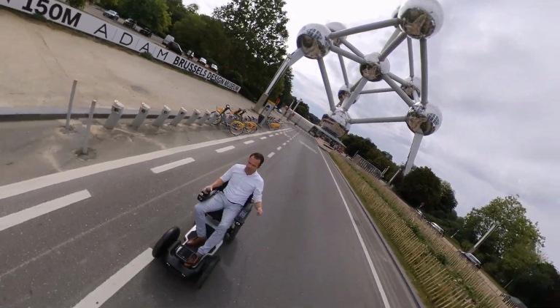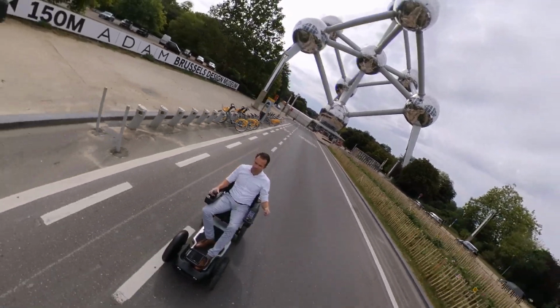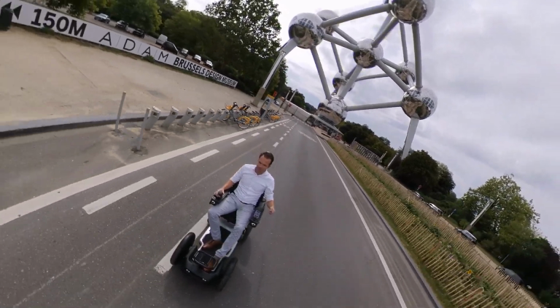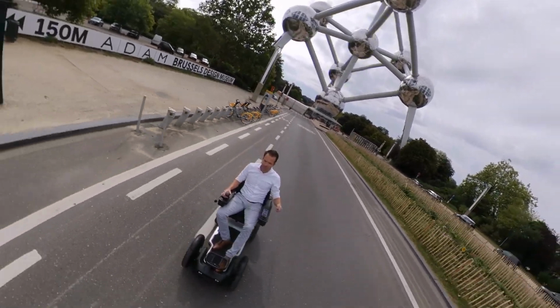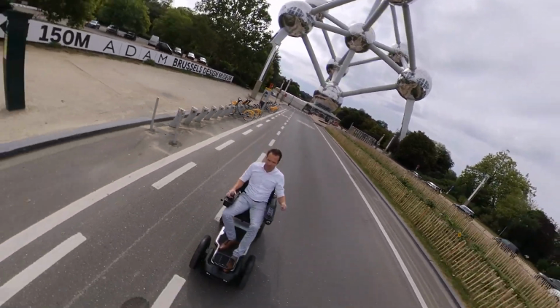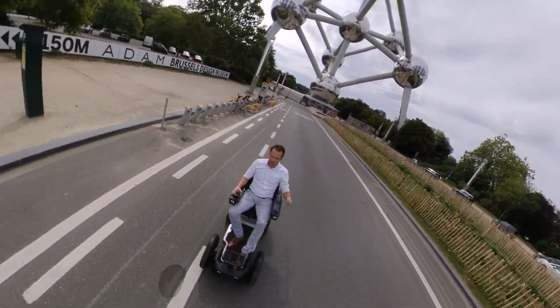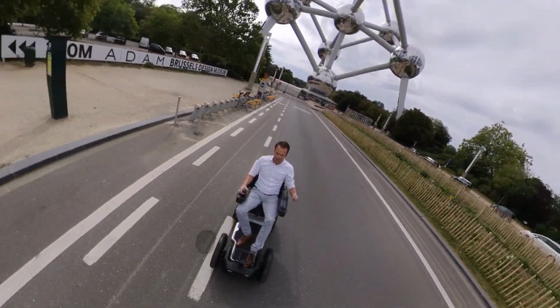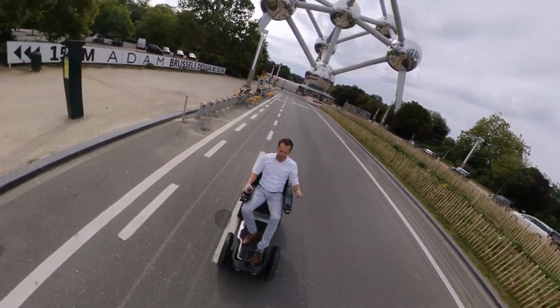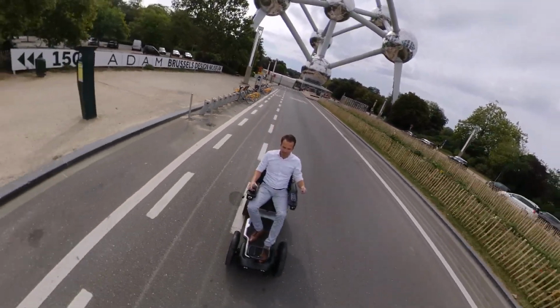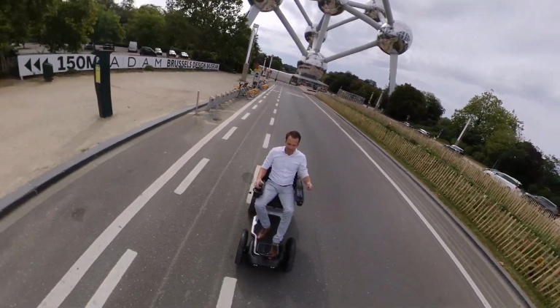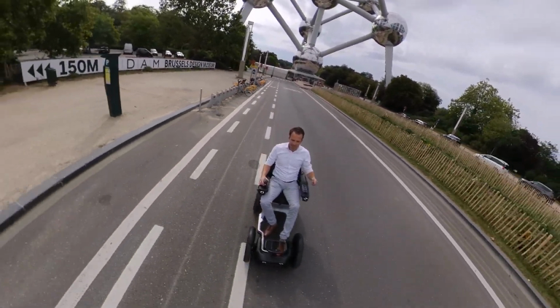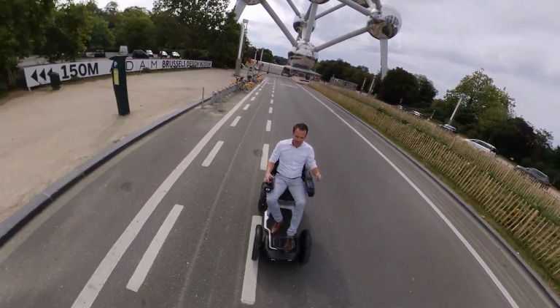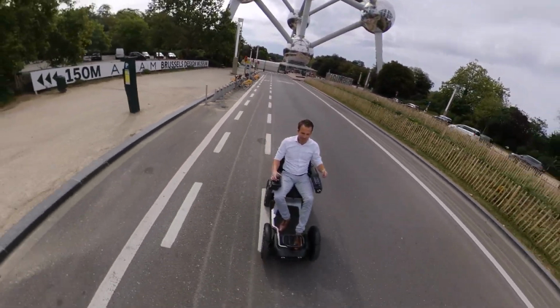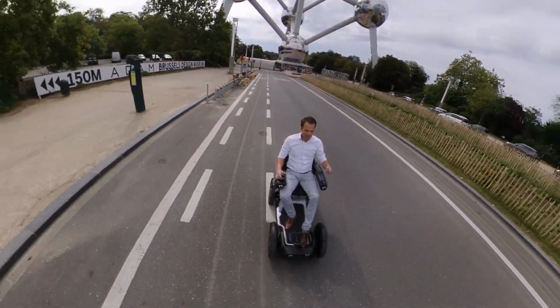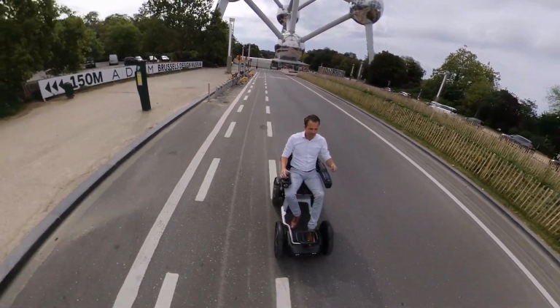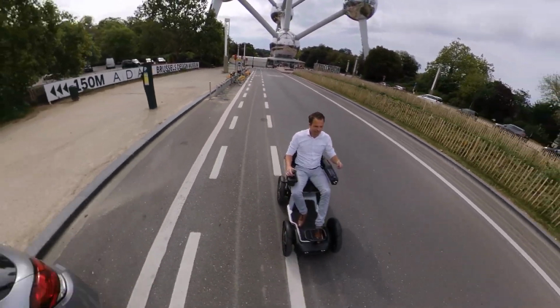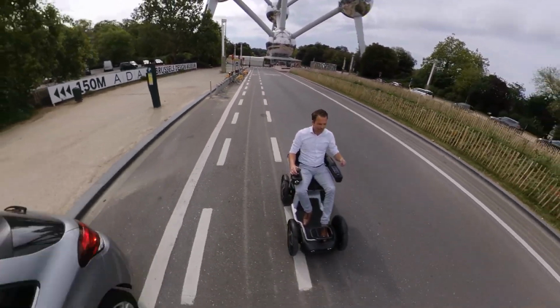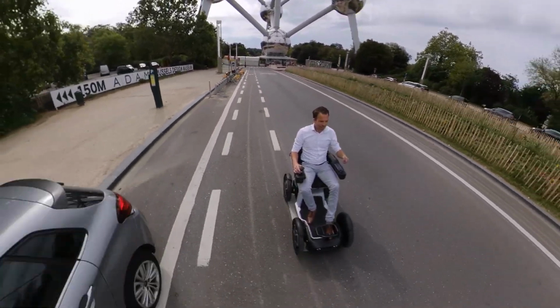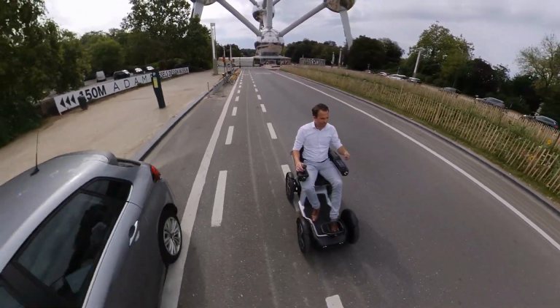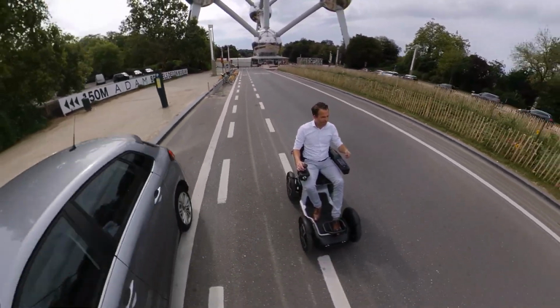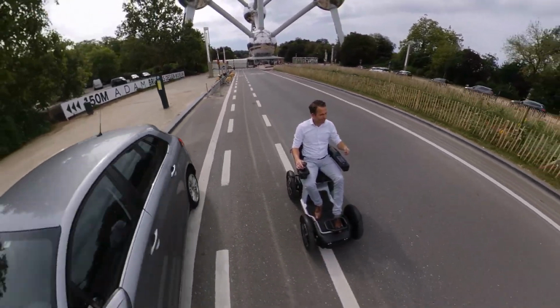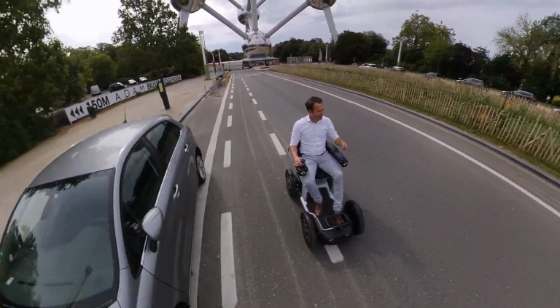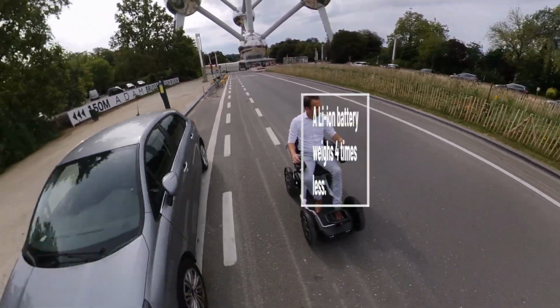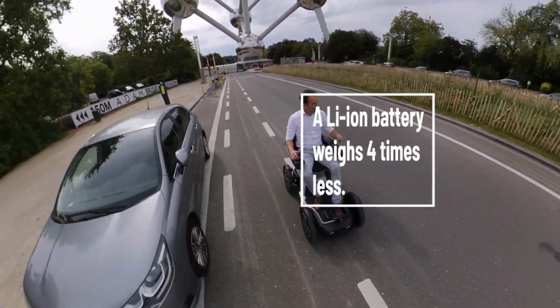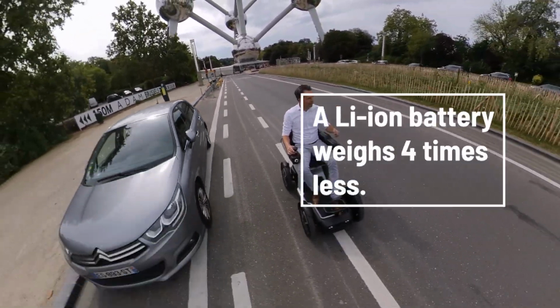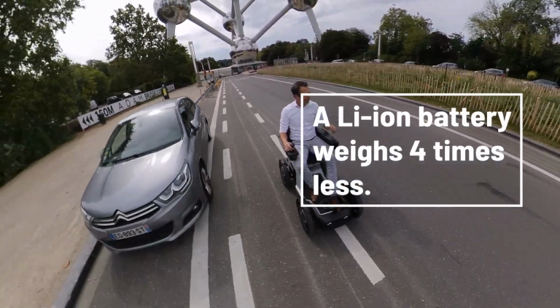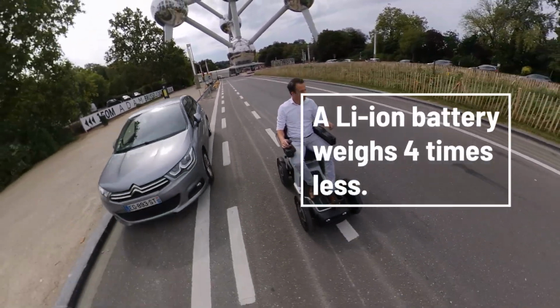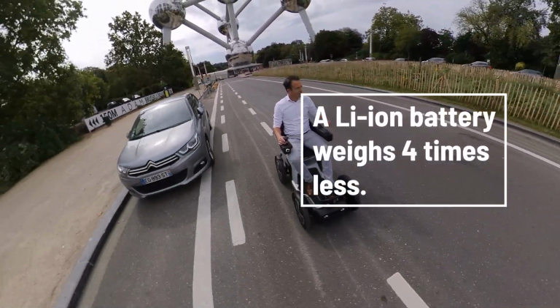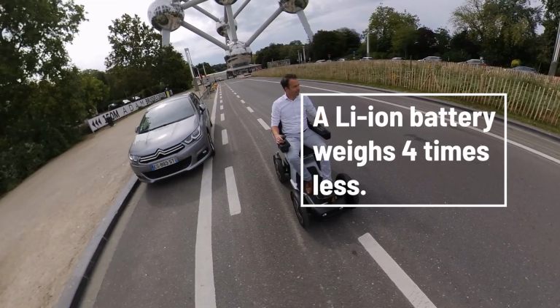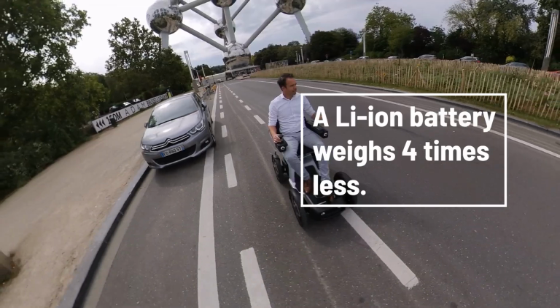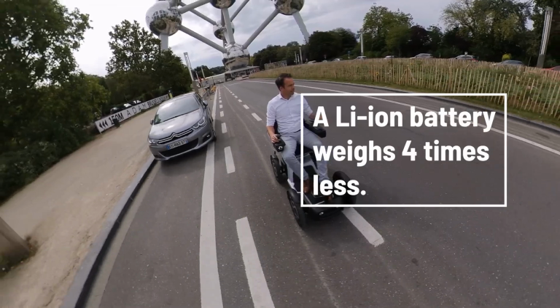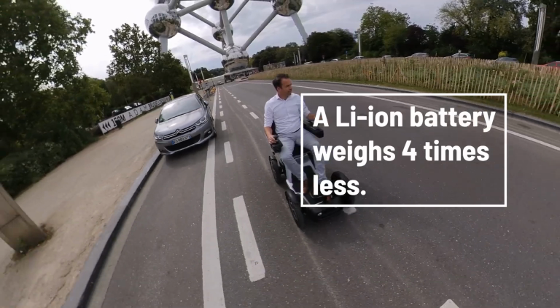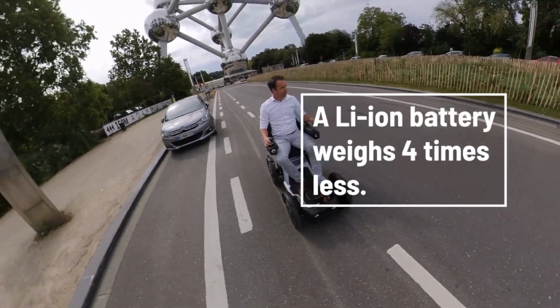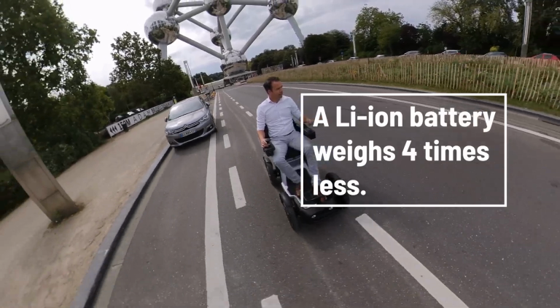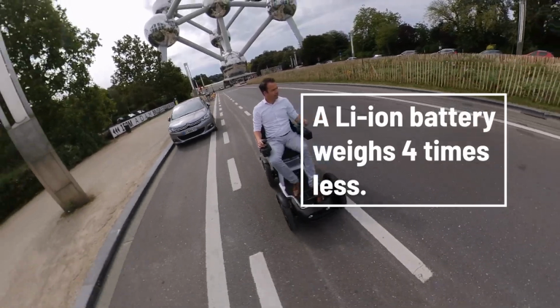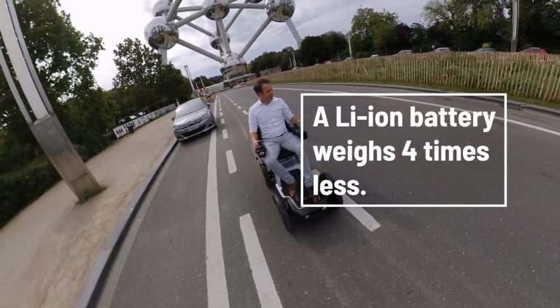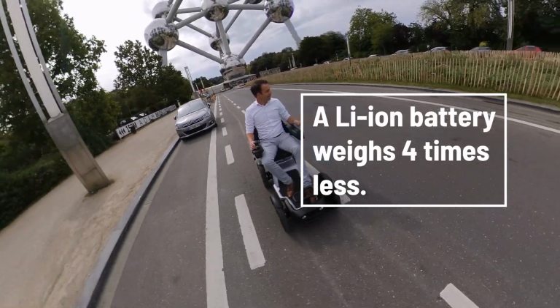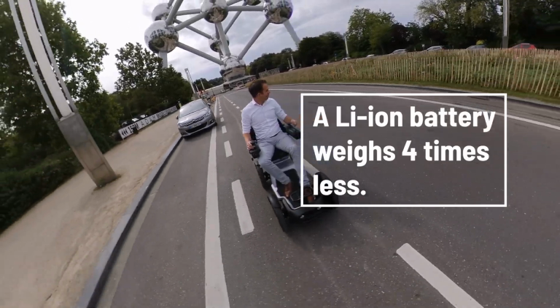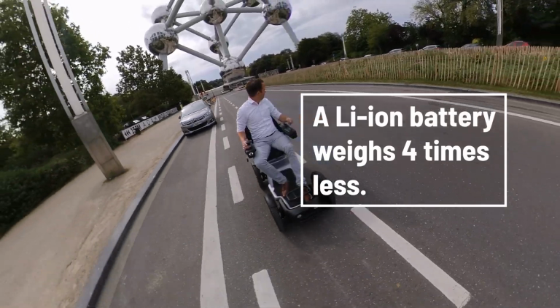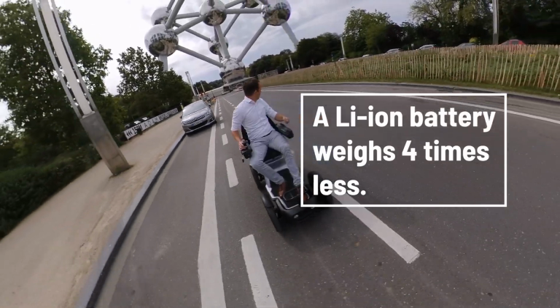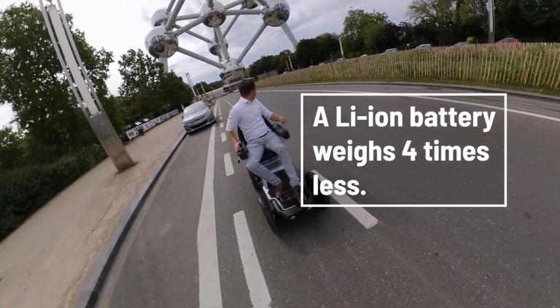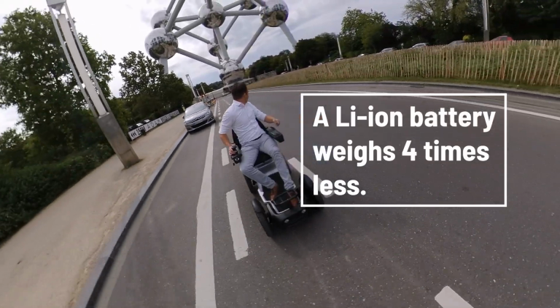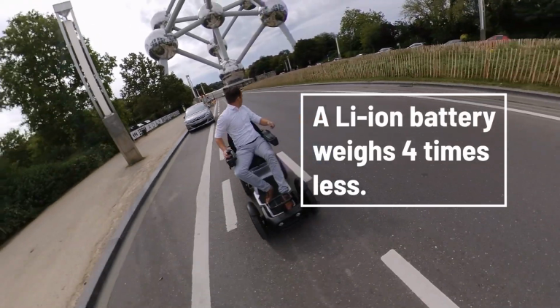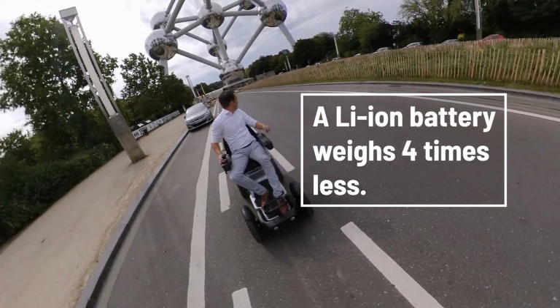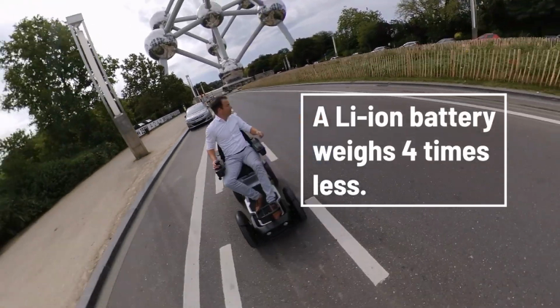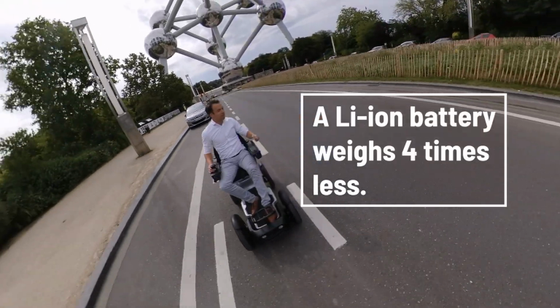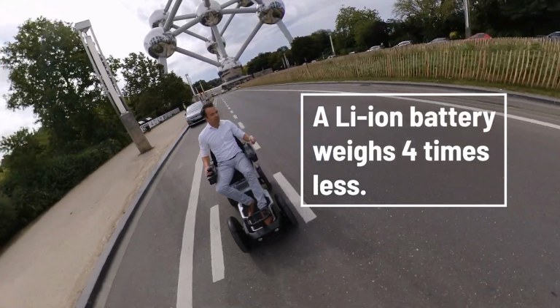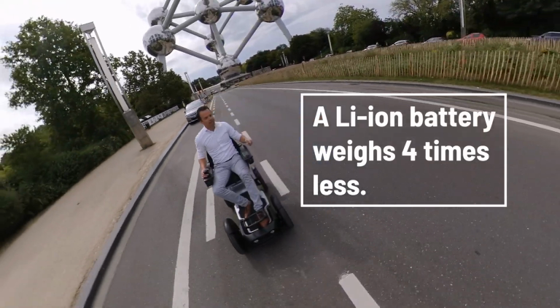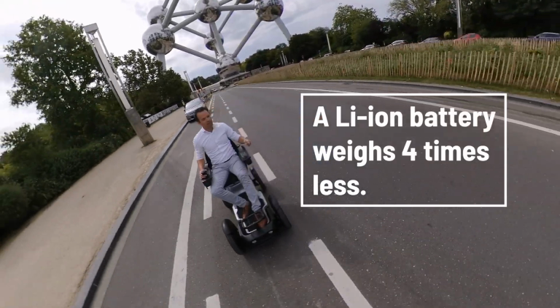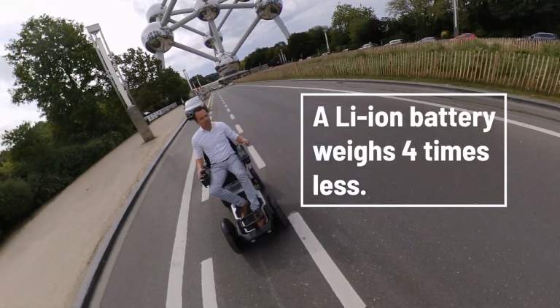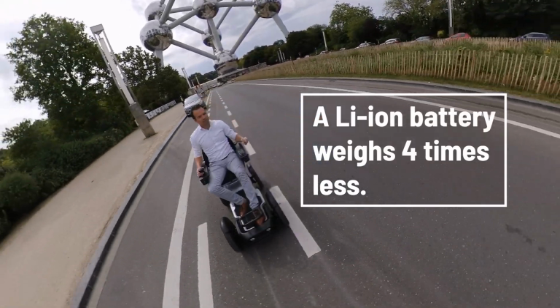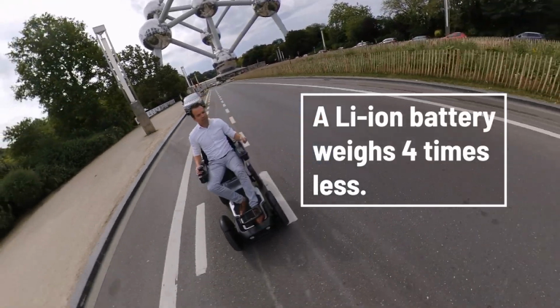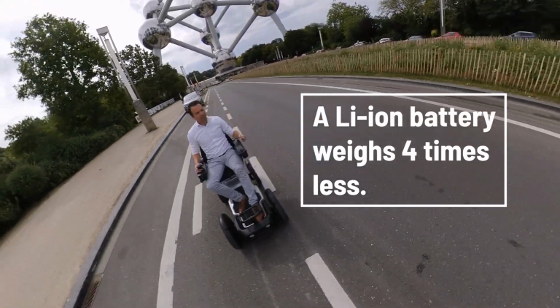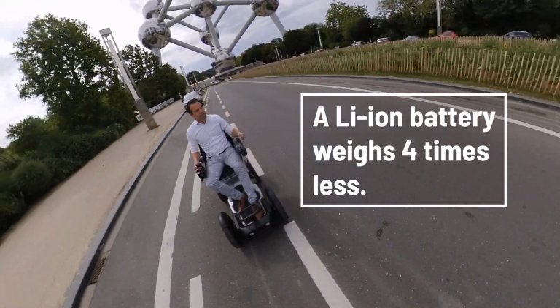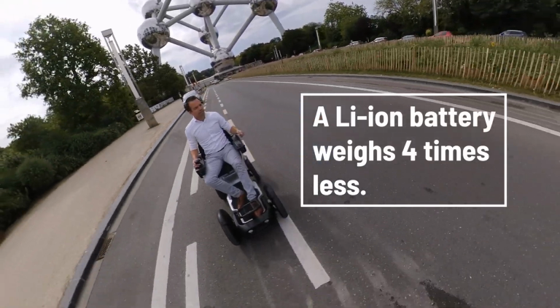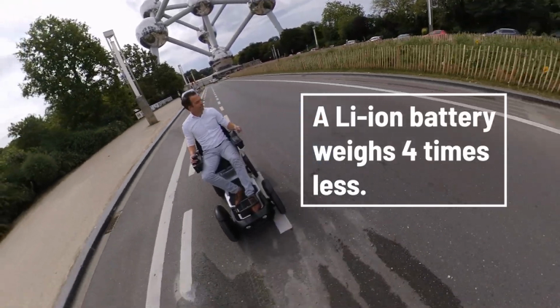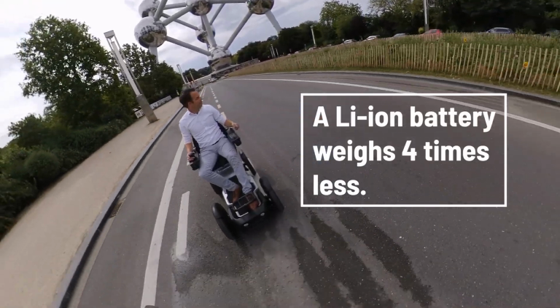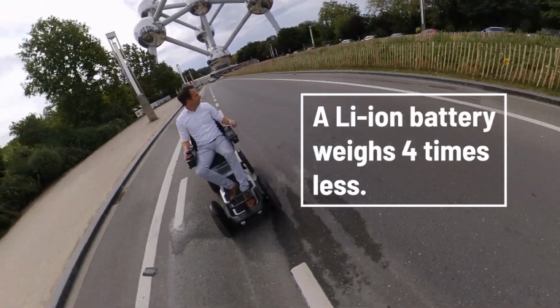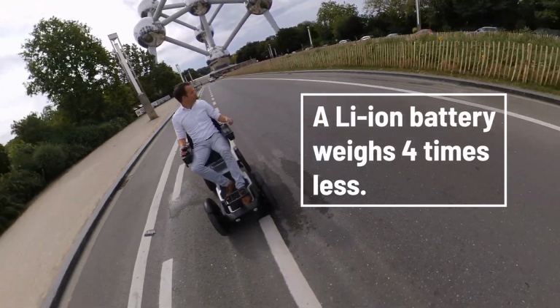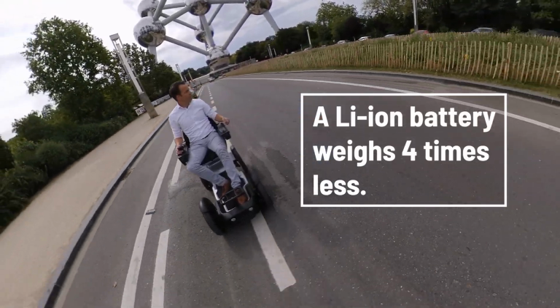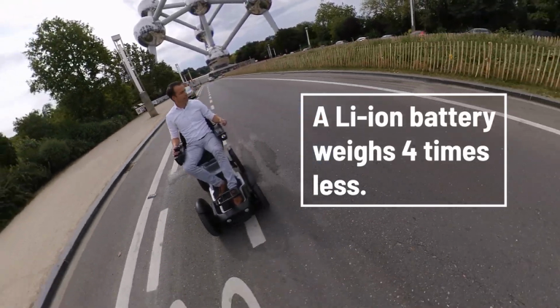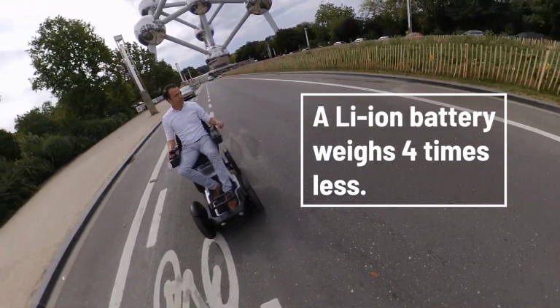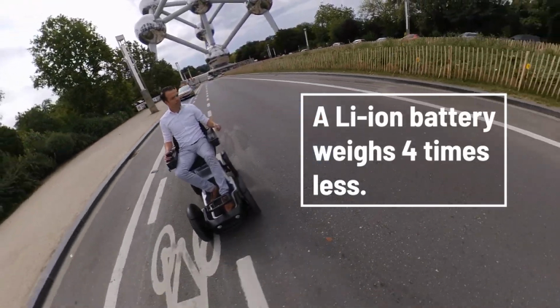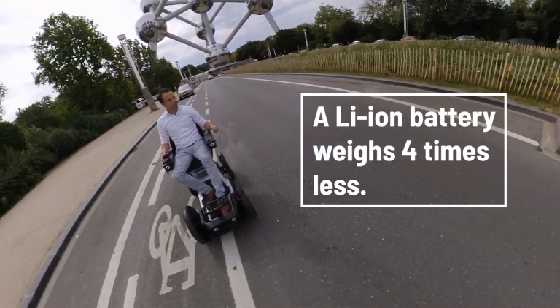The third advantage is less weight. A lead battery is much heavier than a lithium battery — it is four times as light as a lead battery with the same energy, and costs less power to drive.